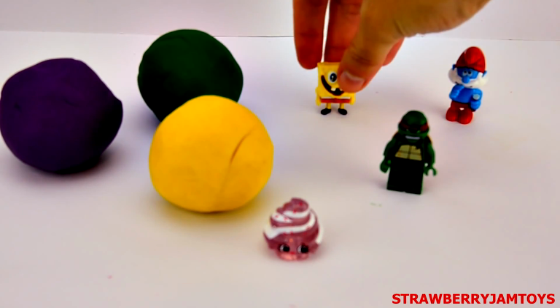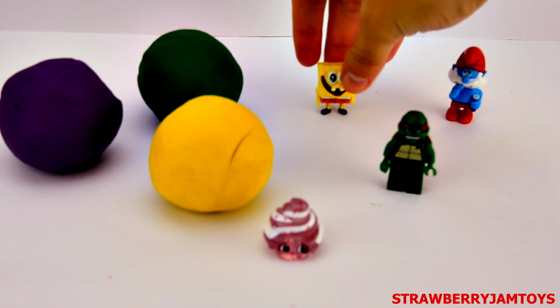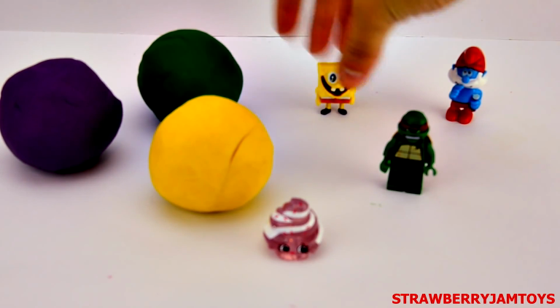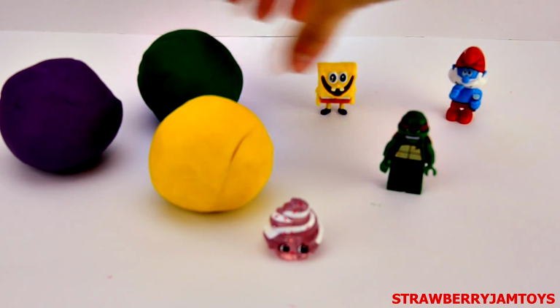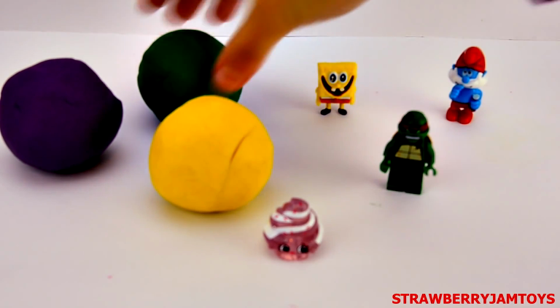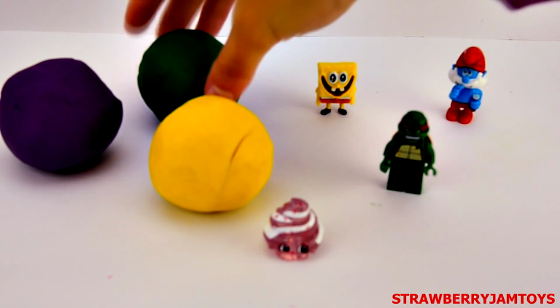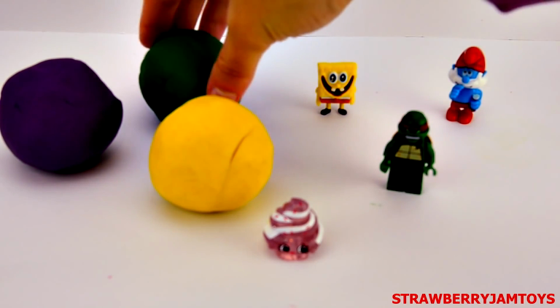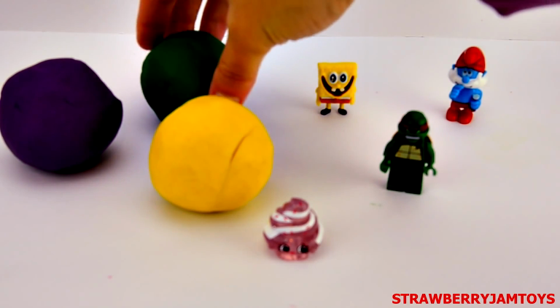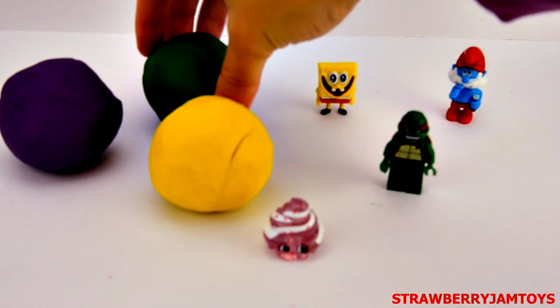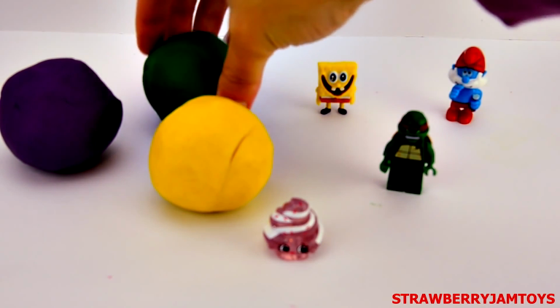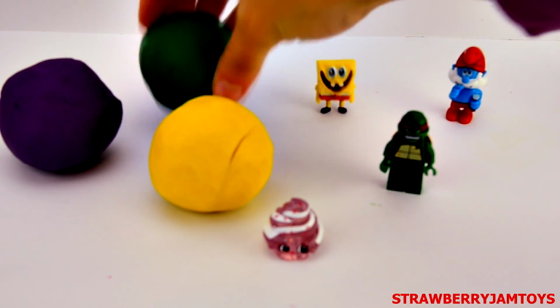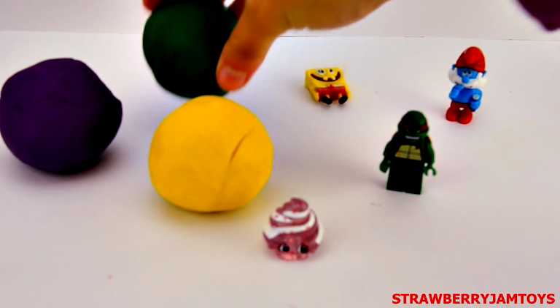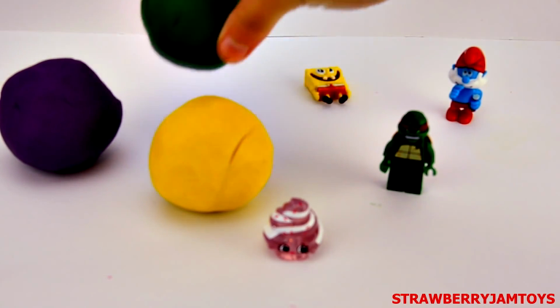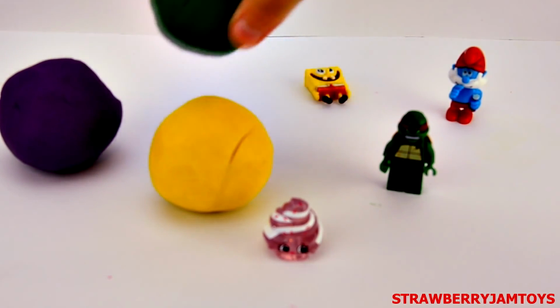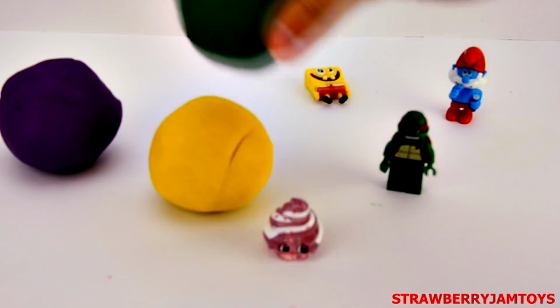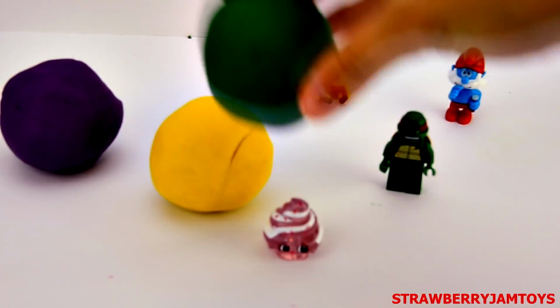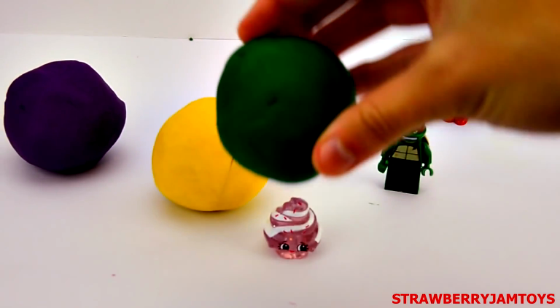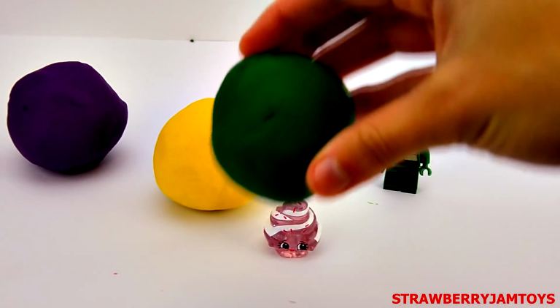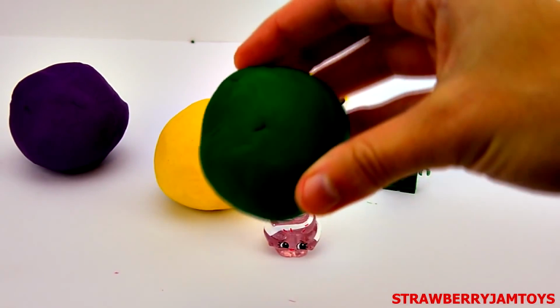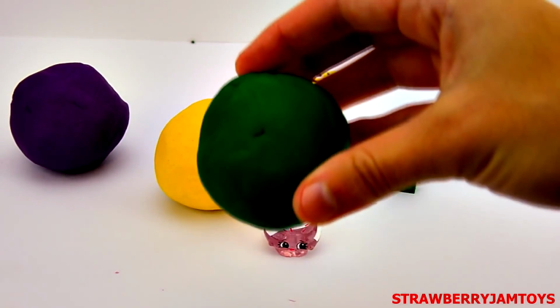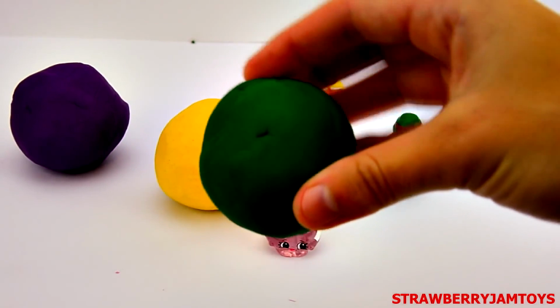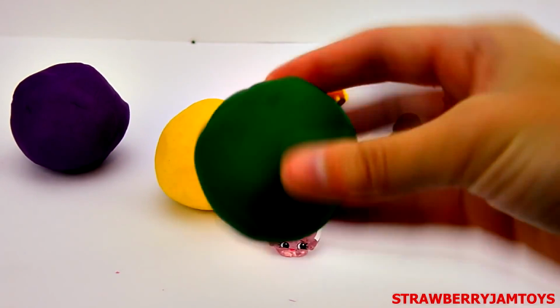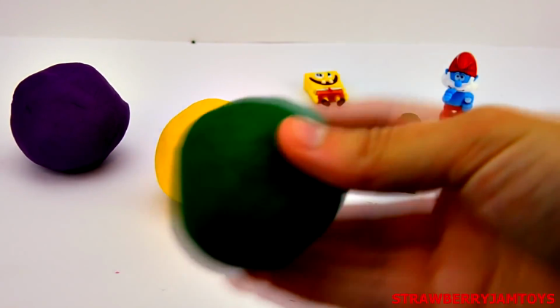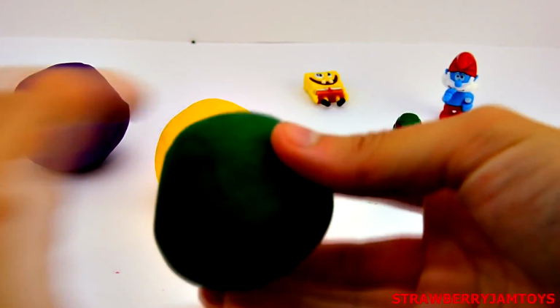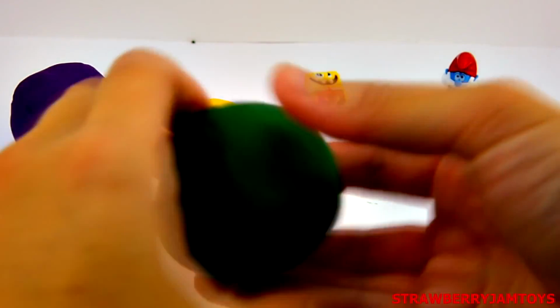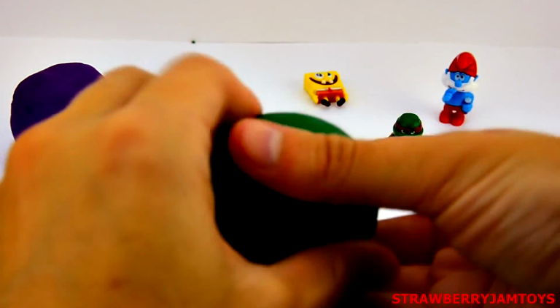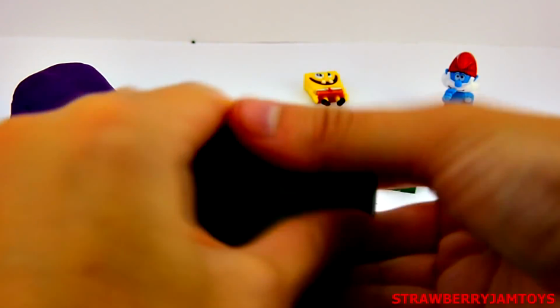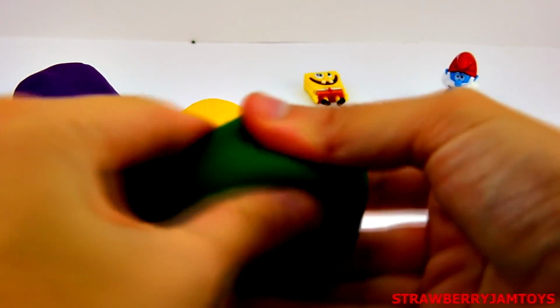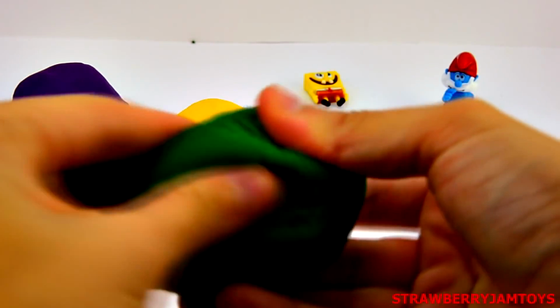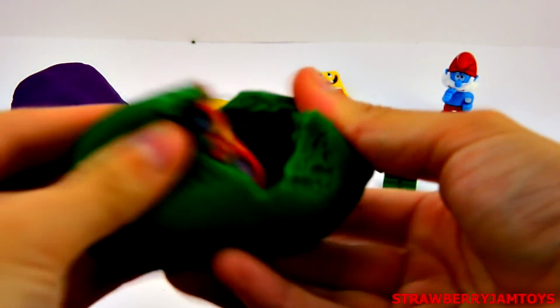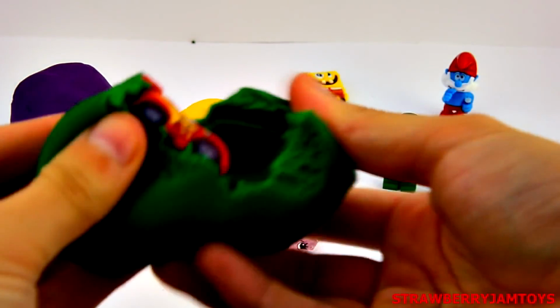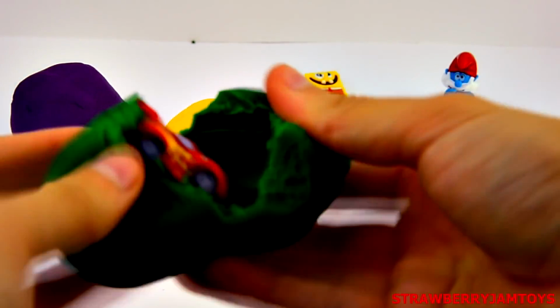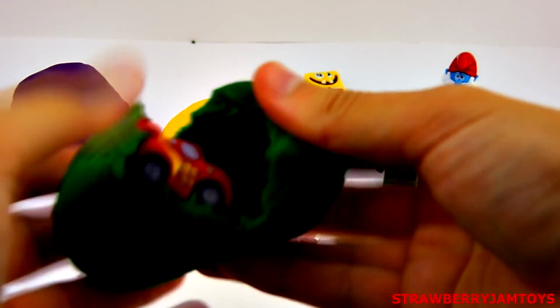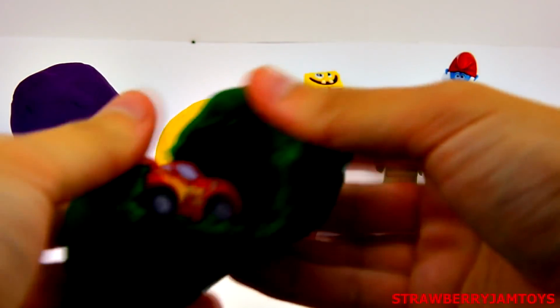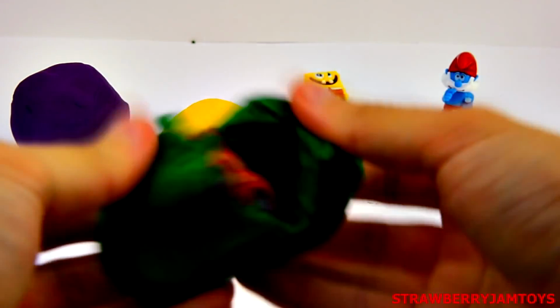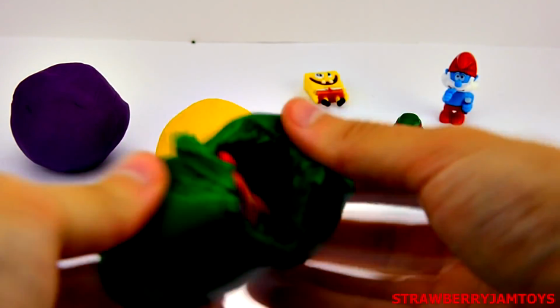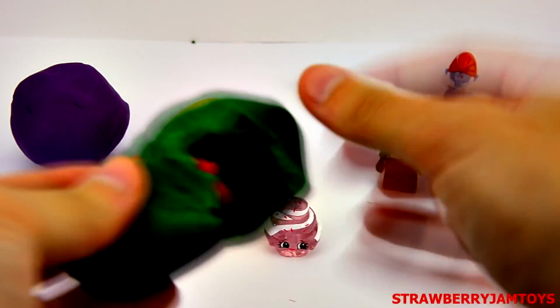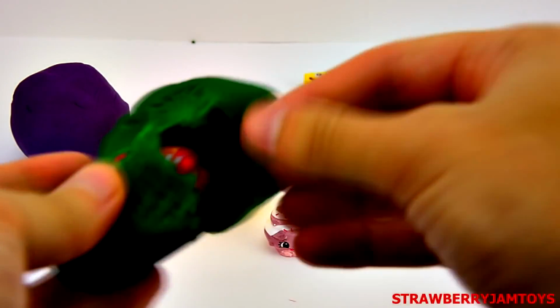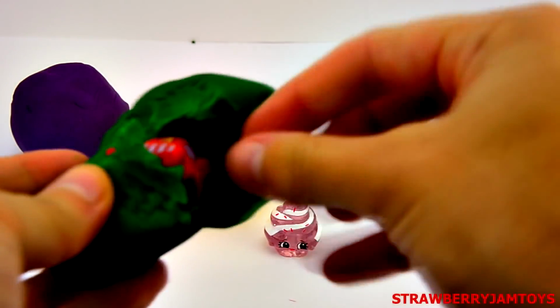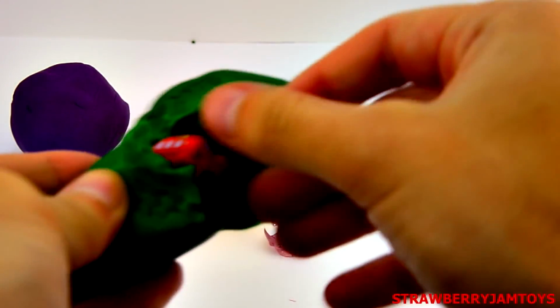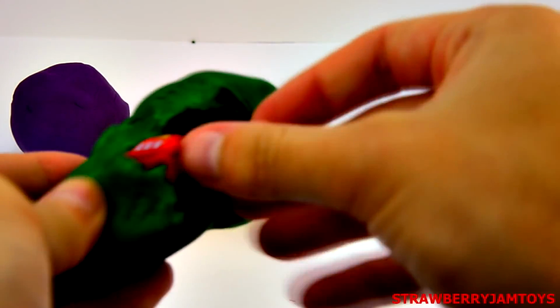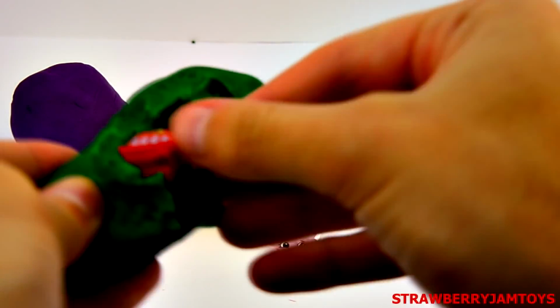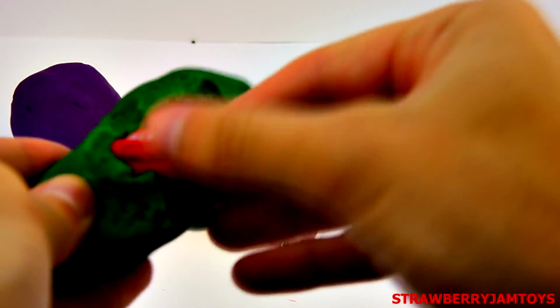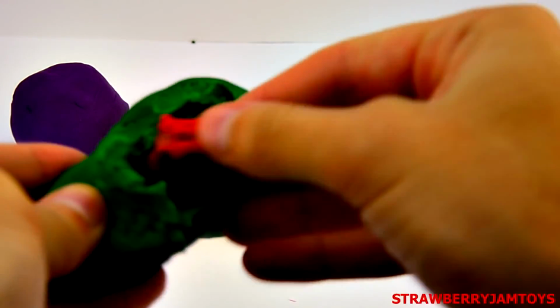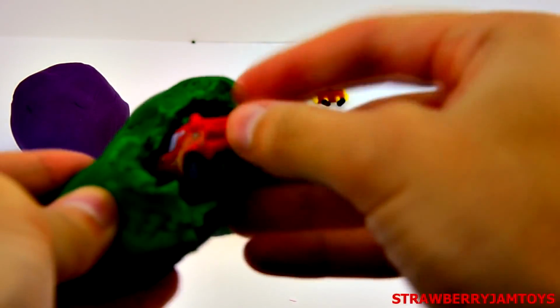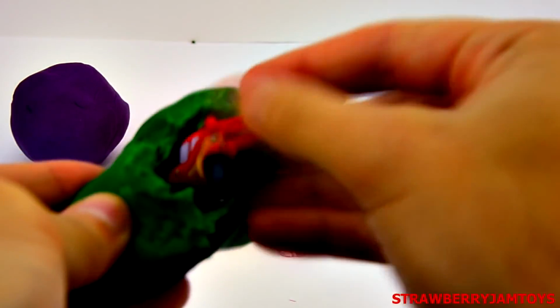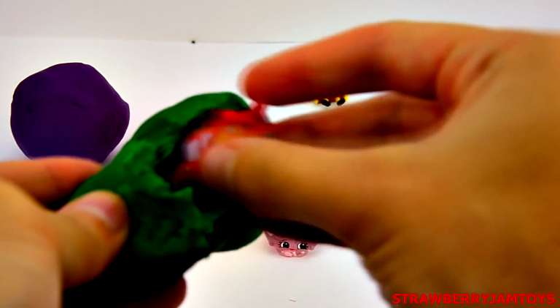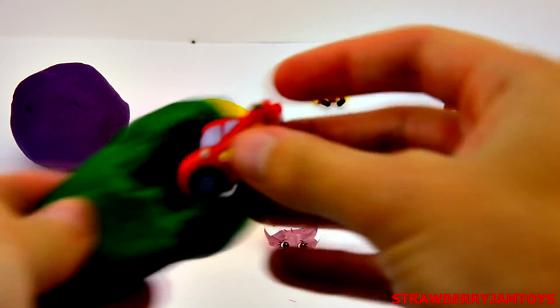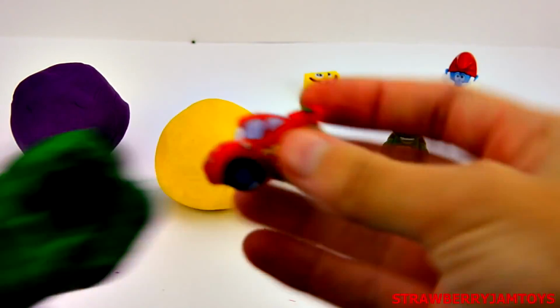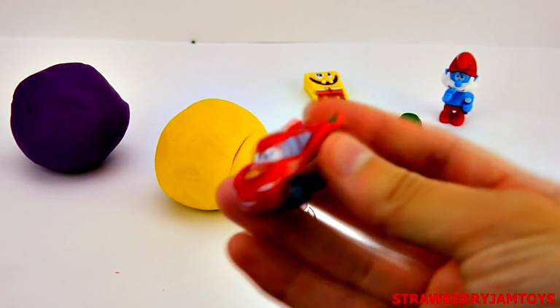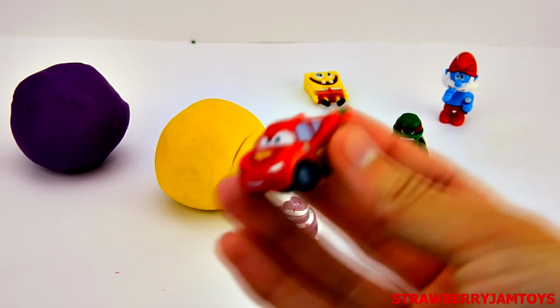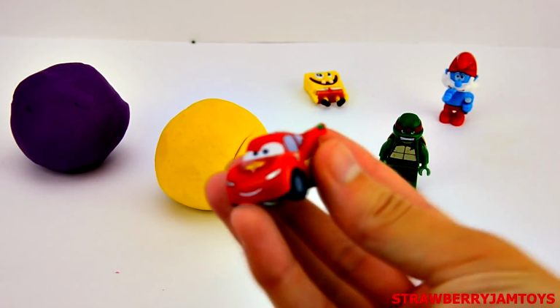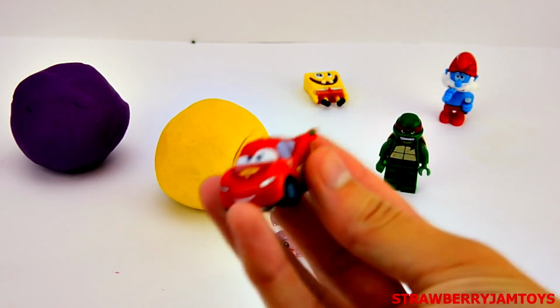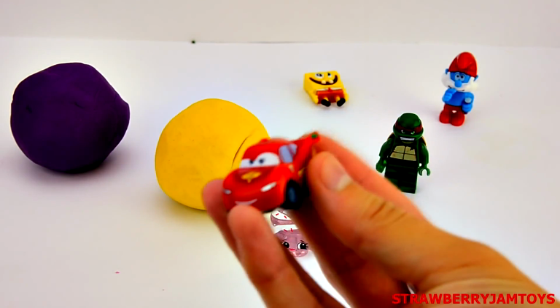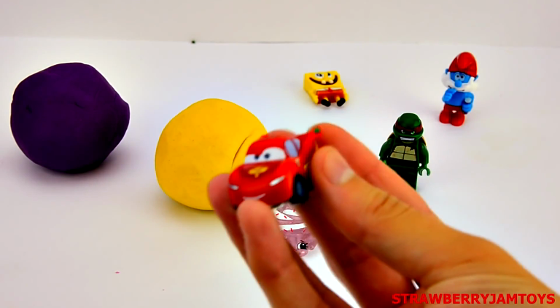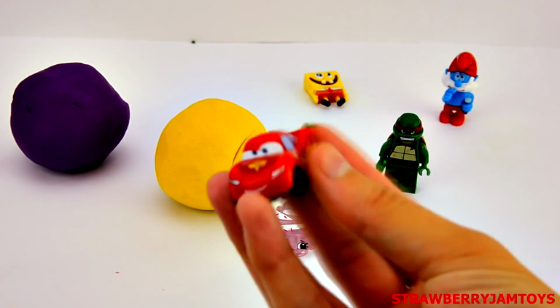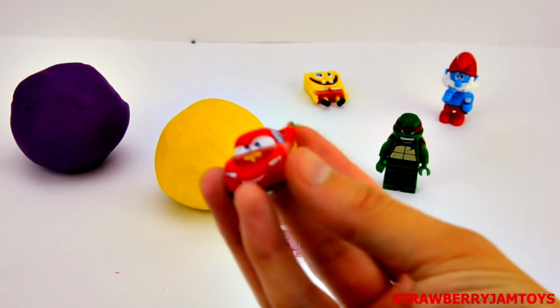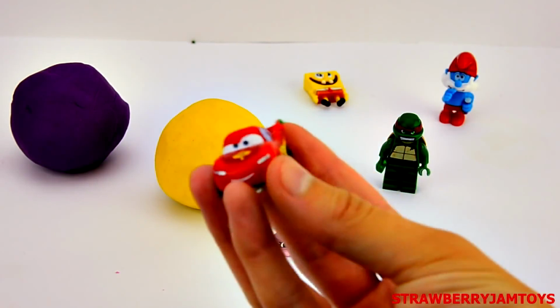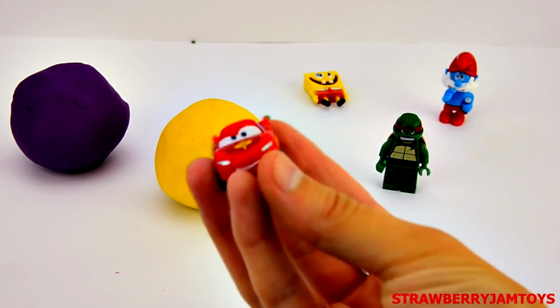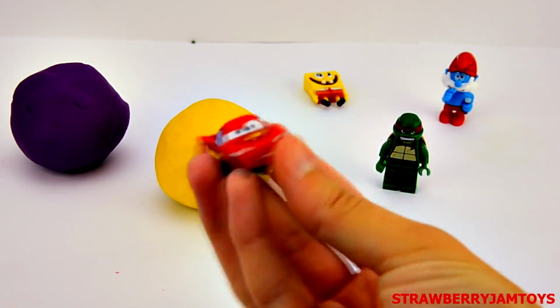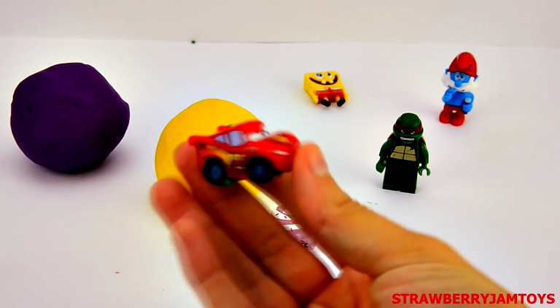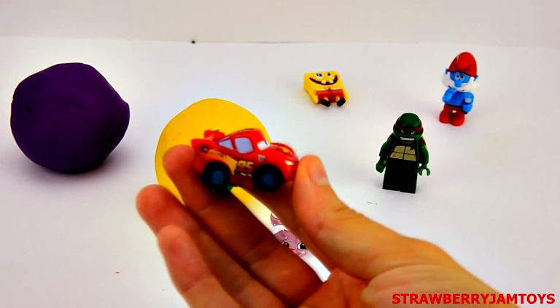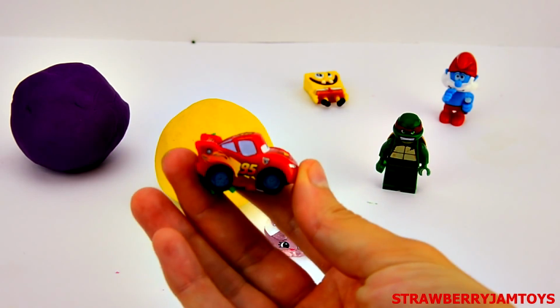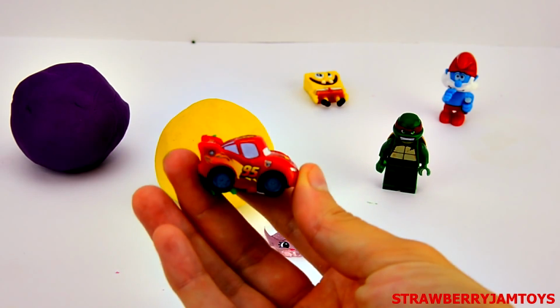Next up, we have a green surprise egg. It's Lightning McQueen.